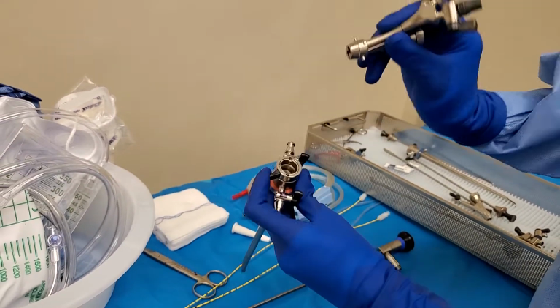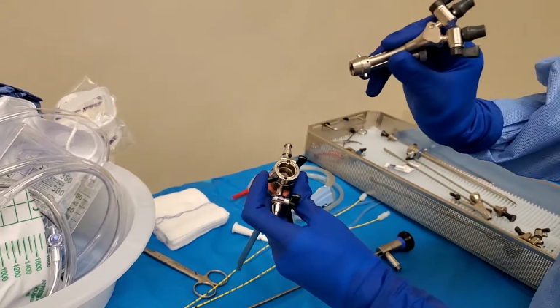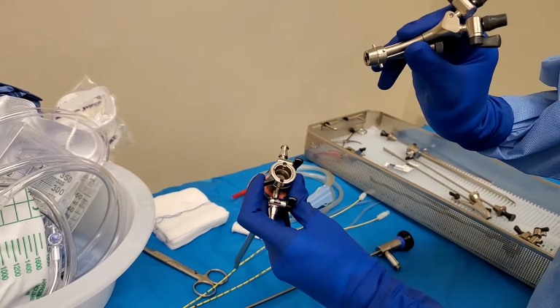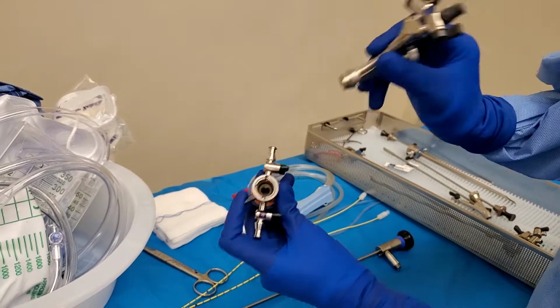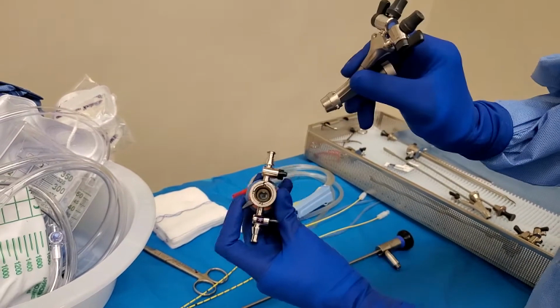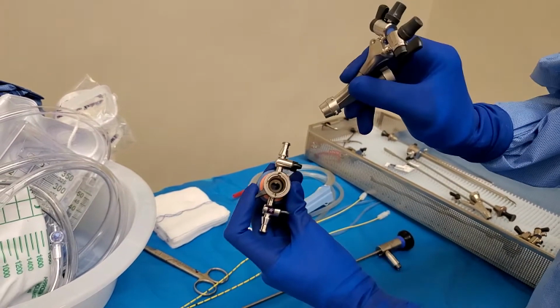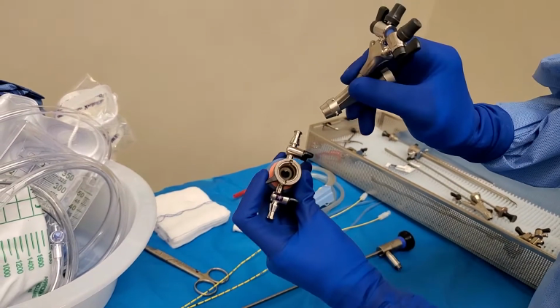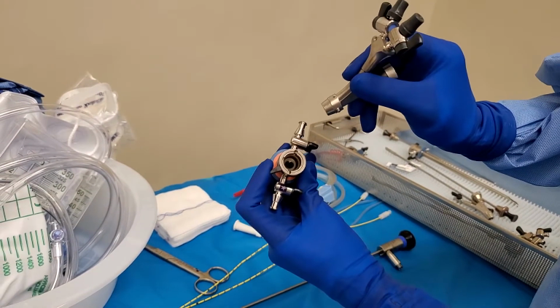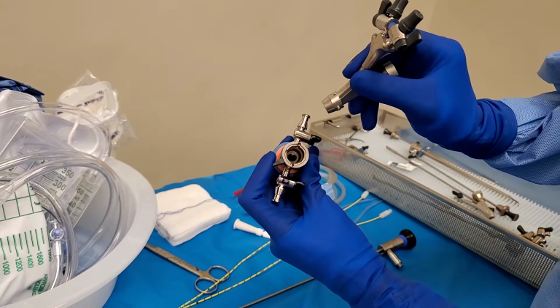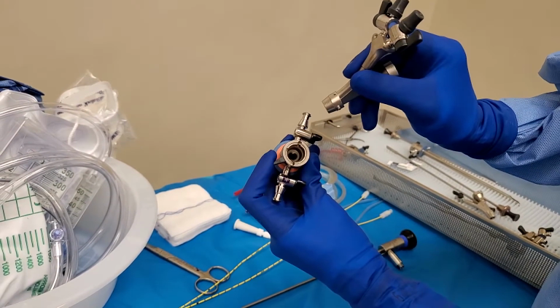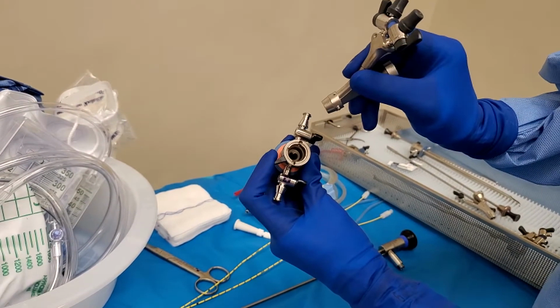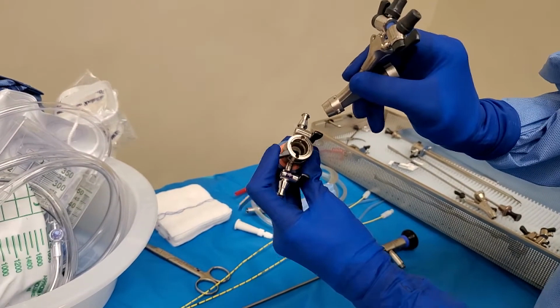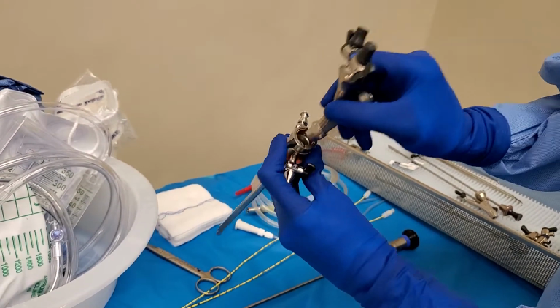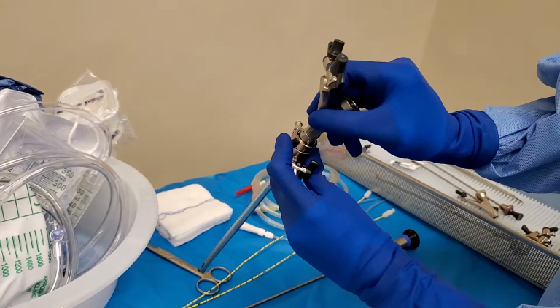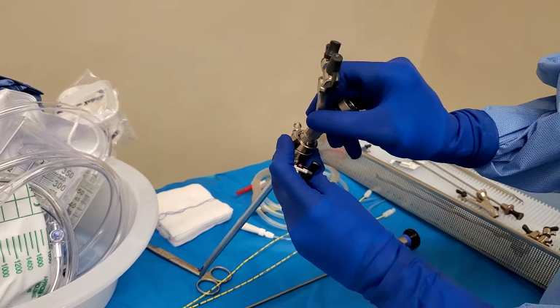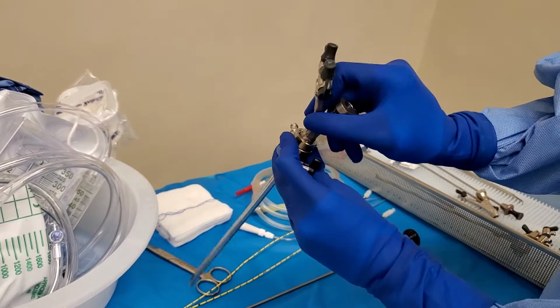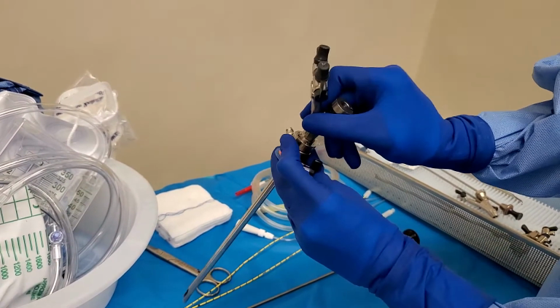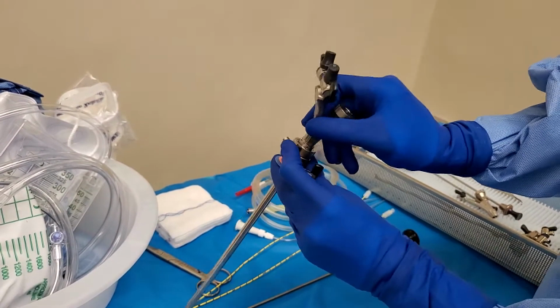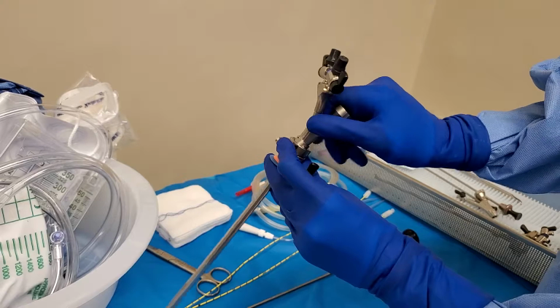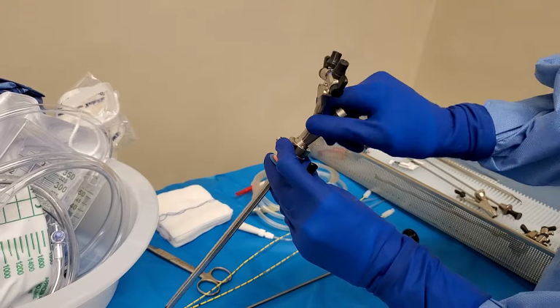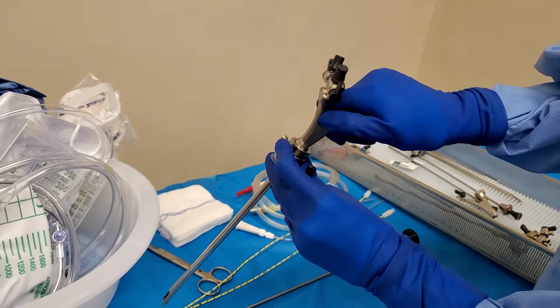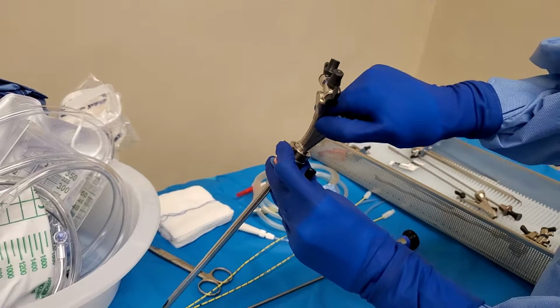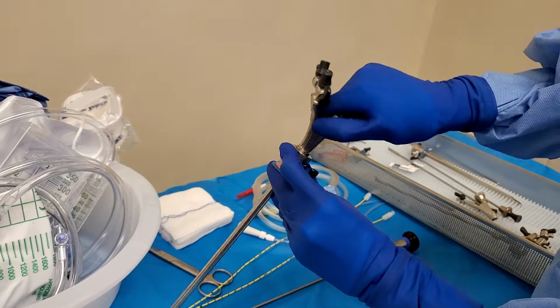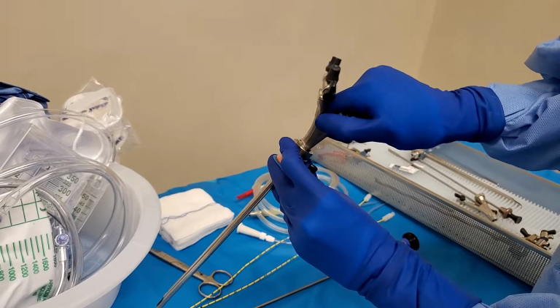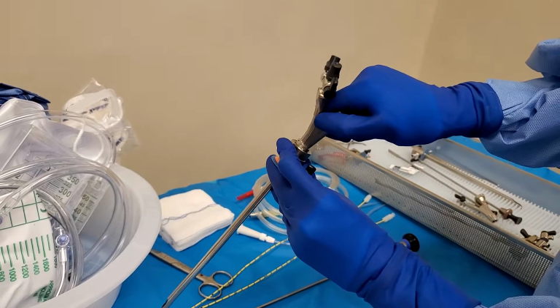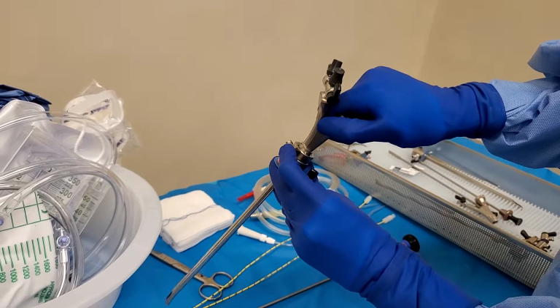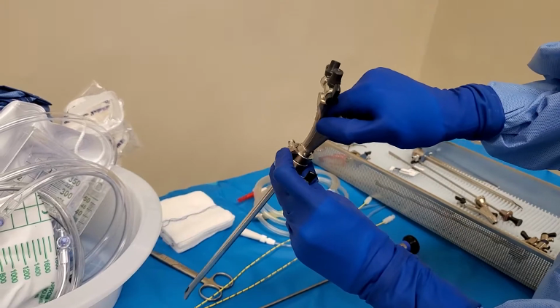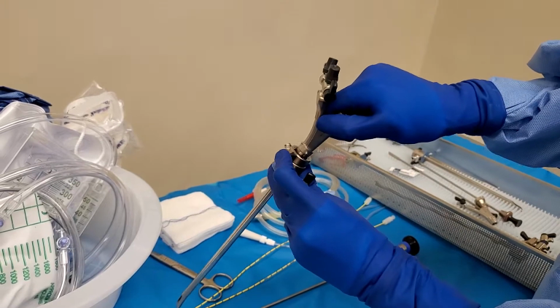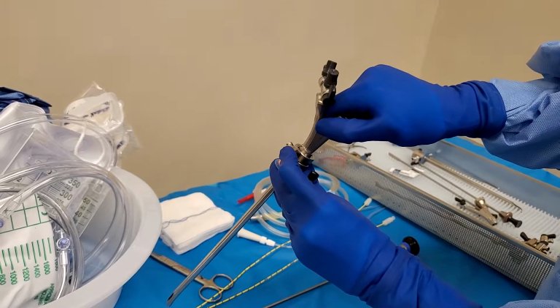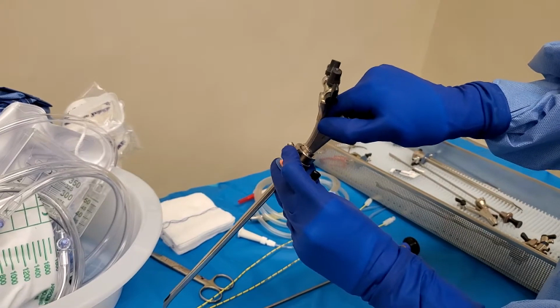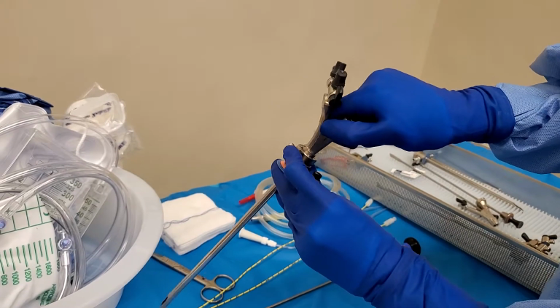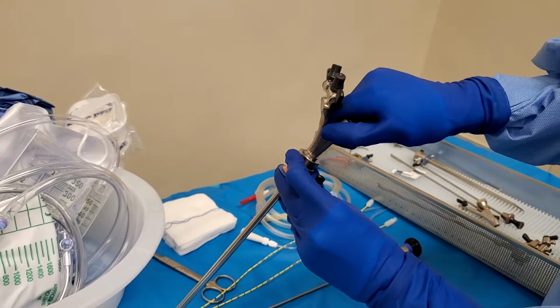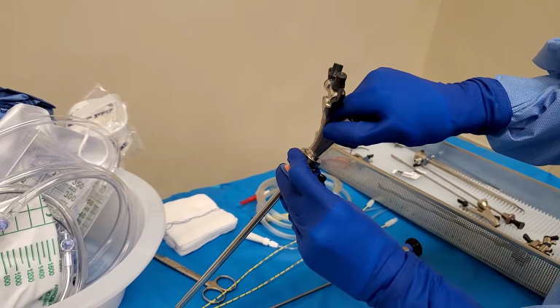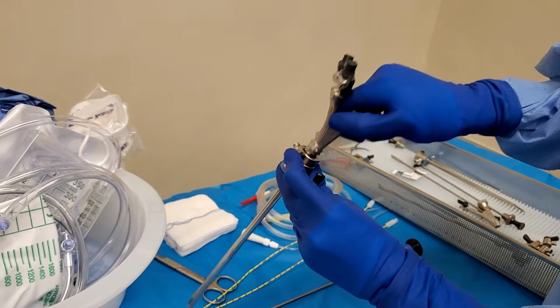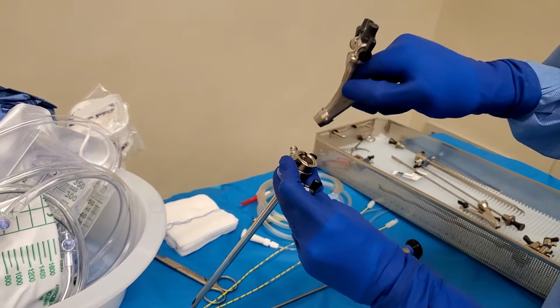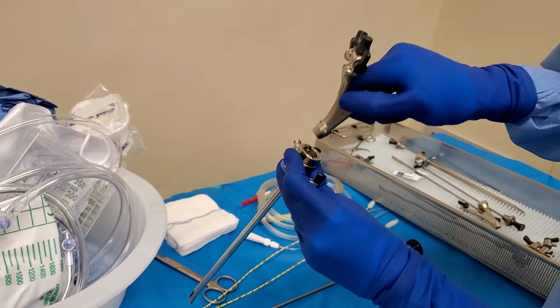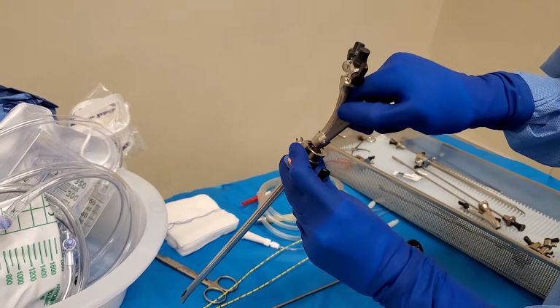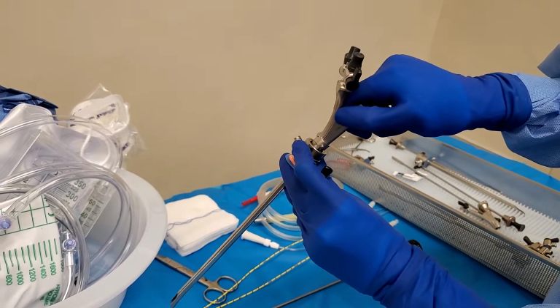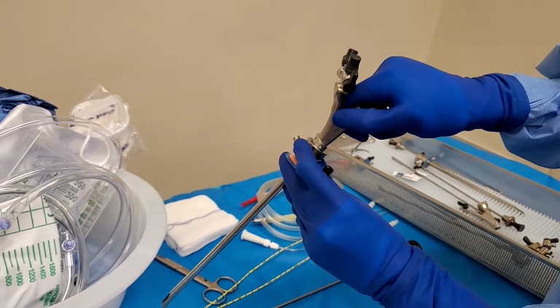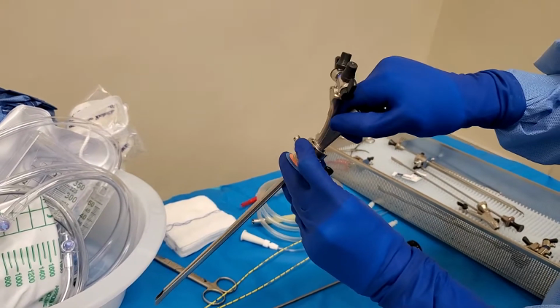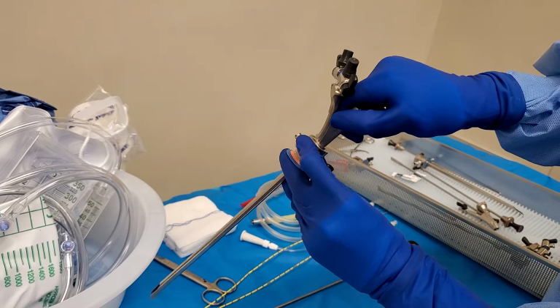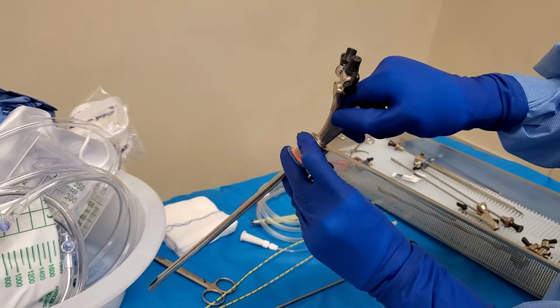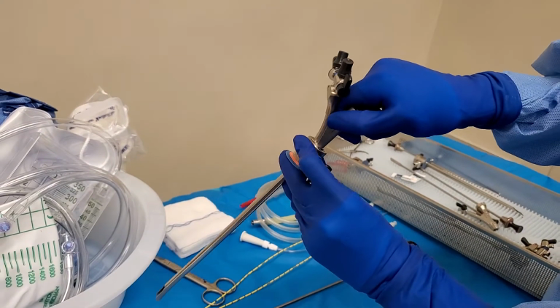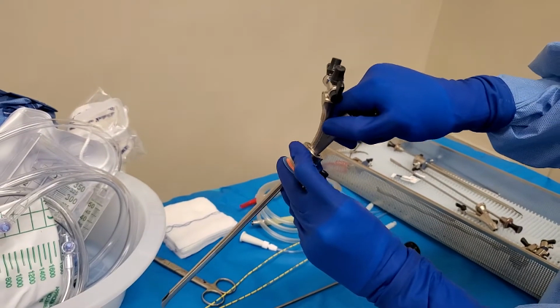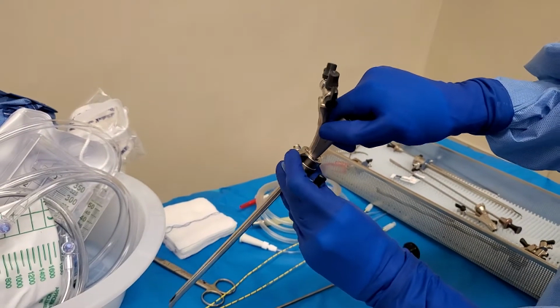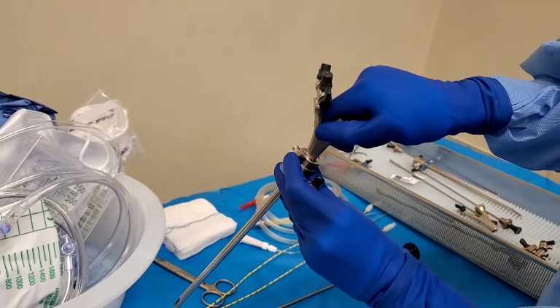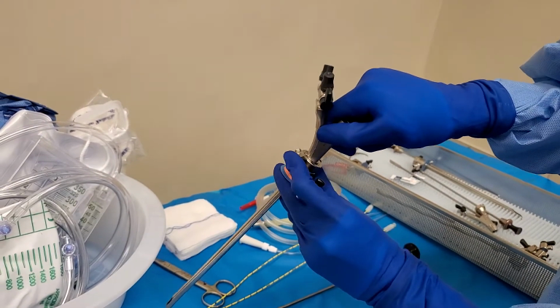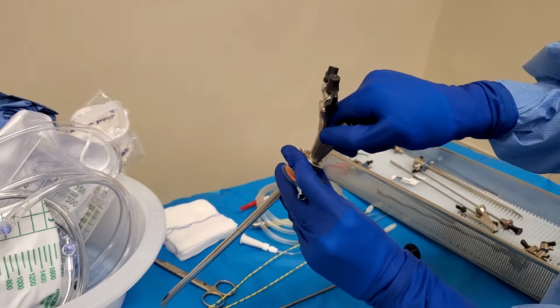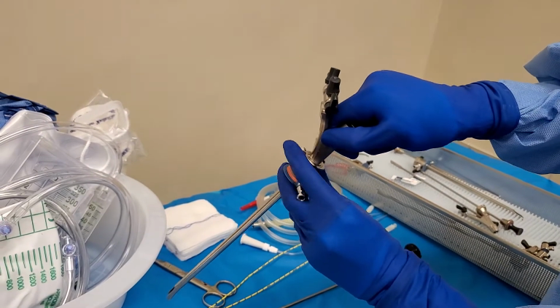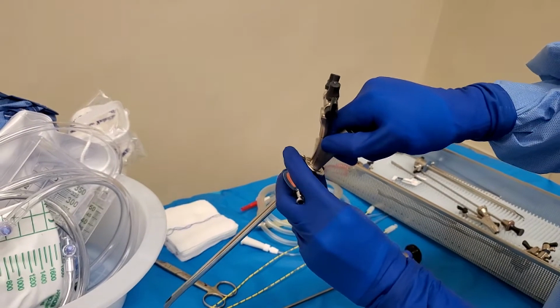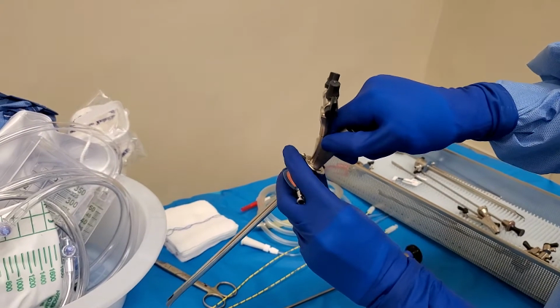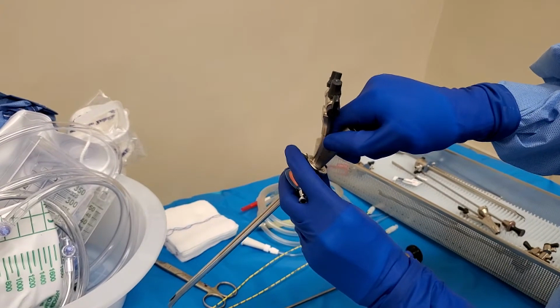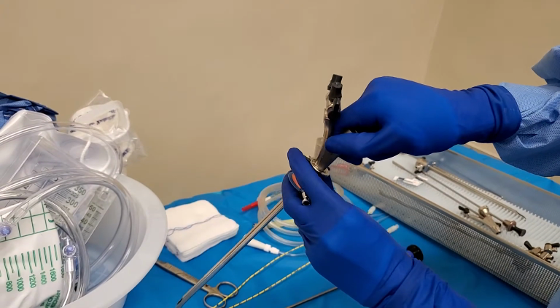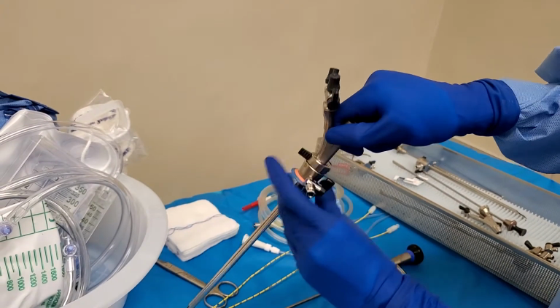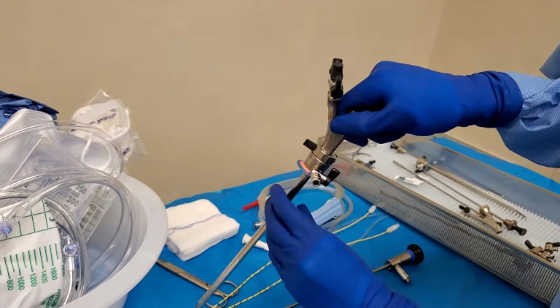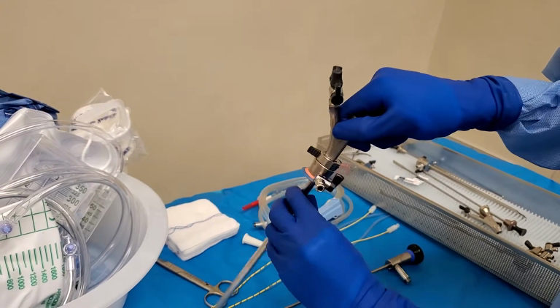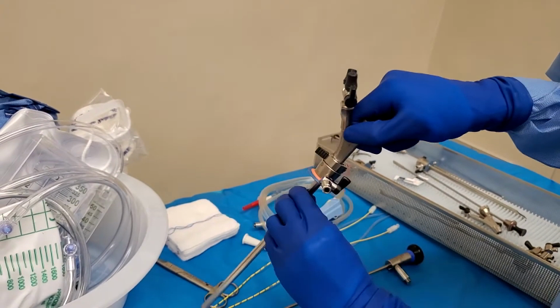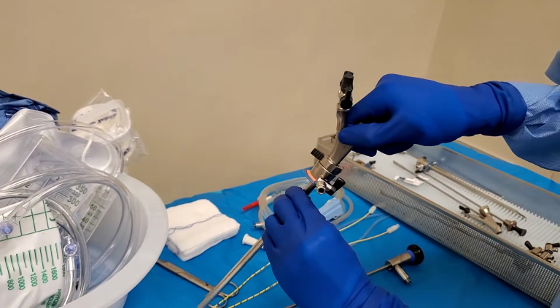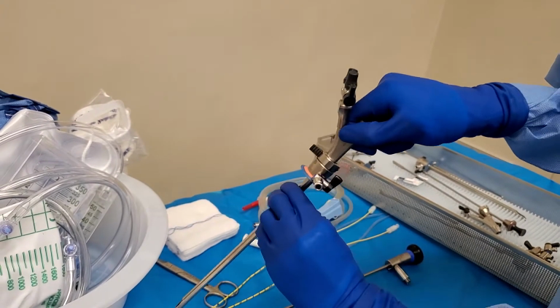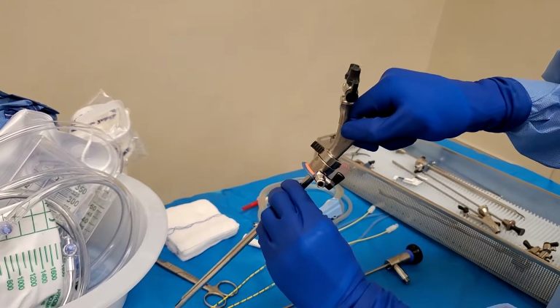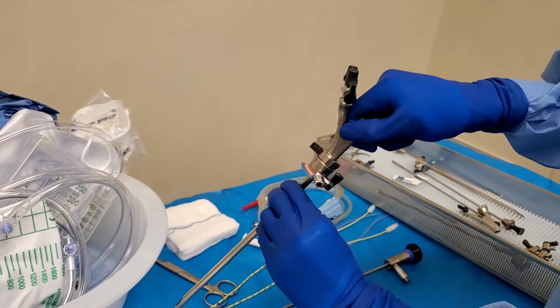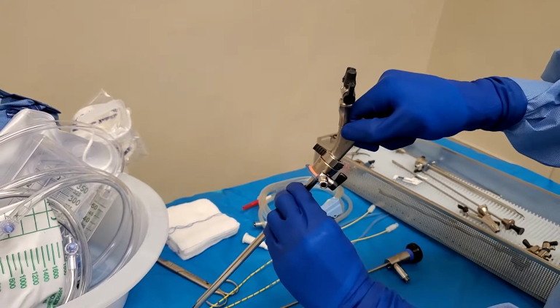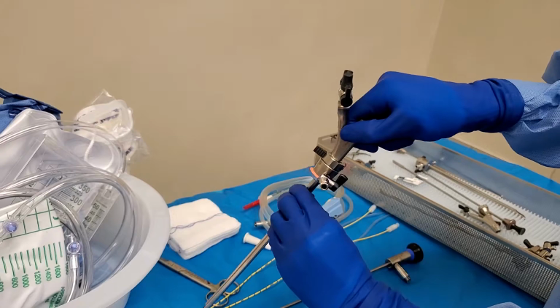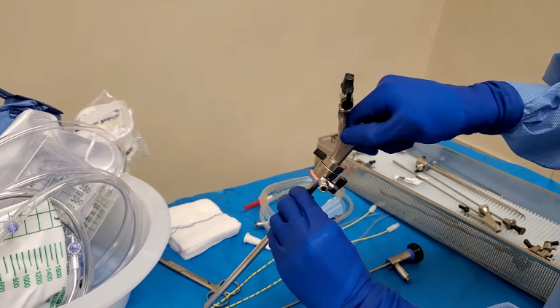That's a bit aggressive. There you go. And close — and it doesn't move.